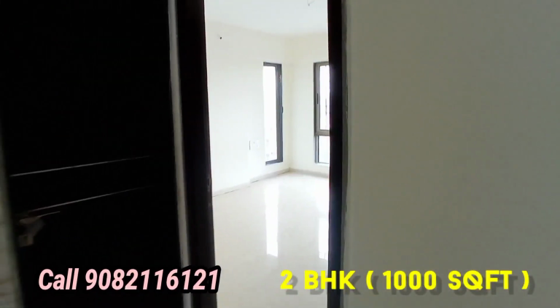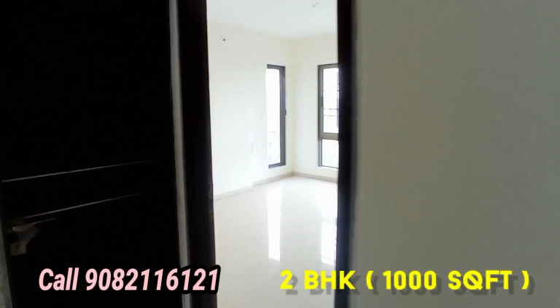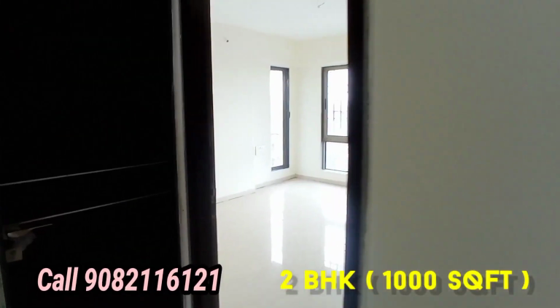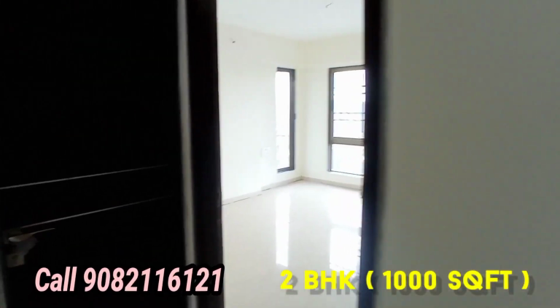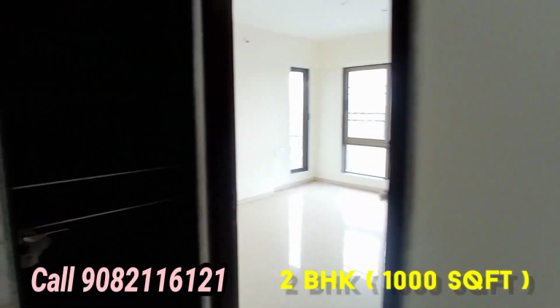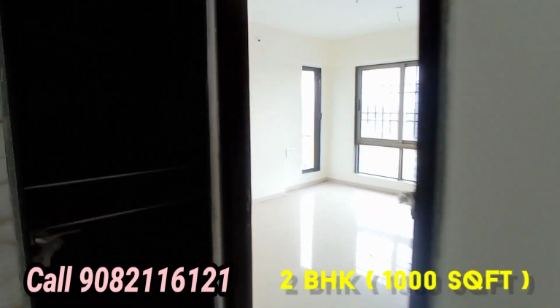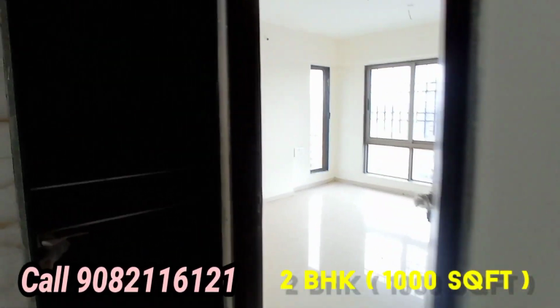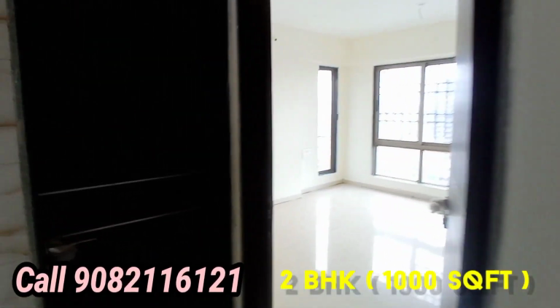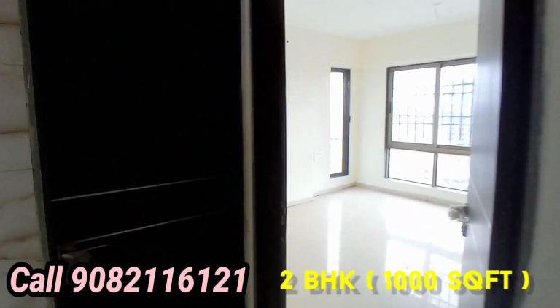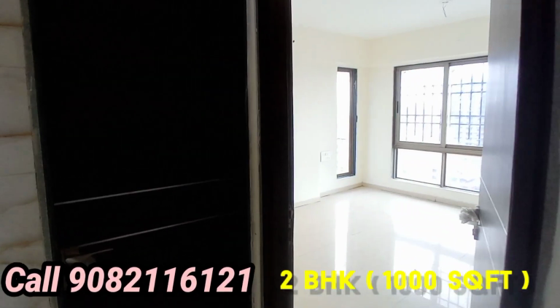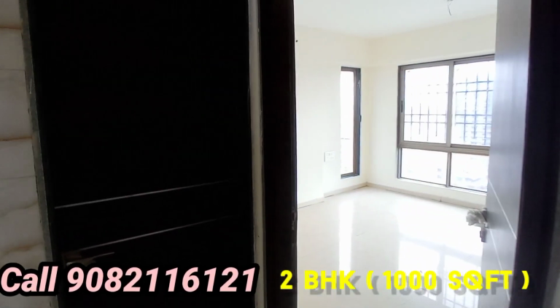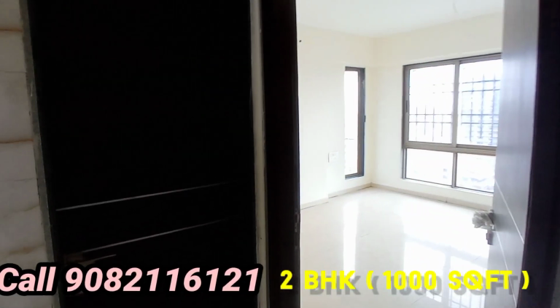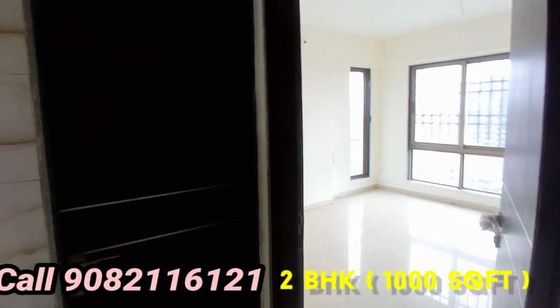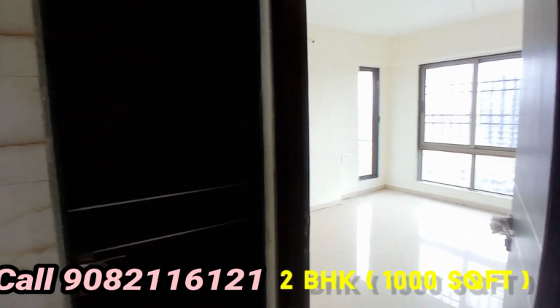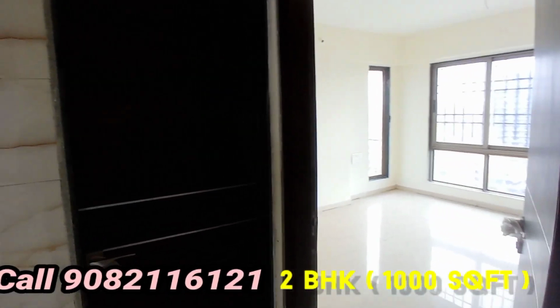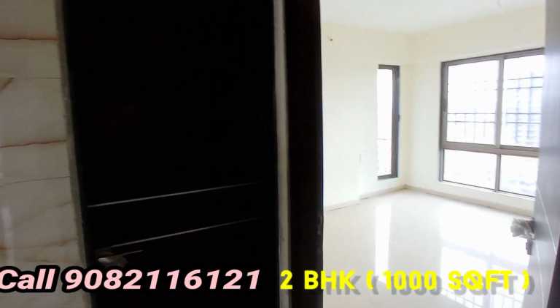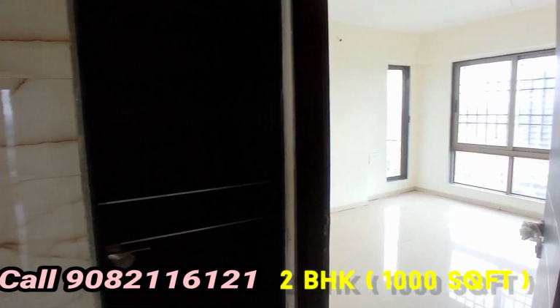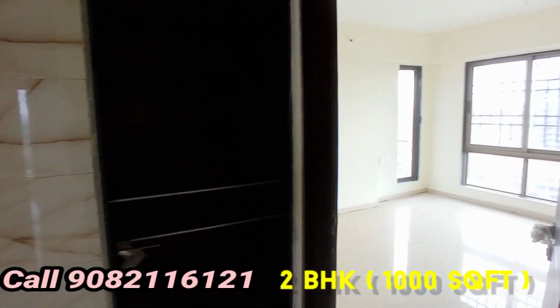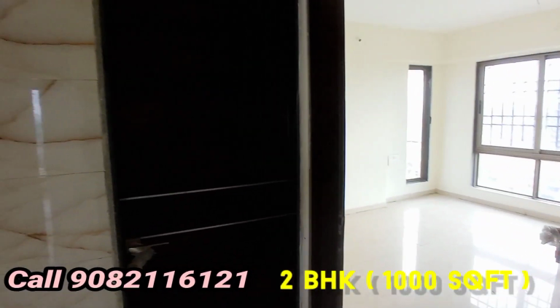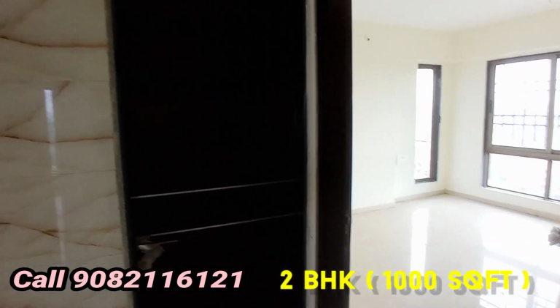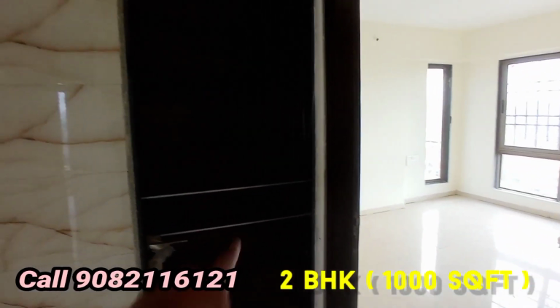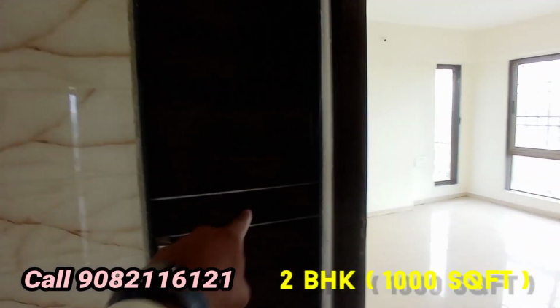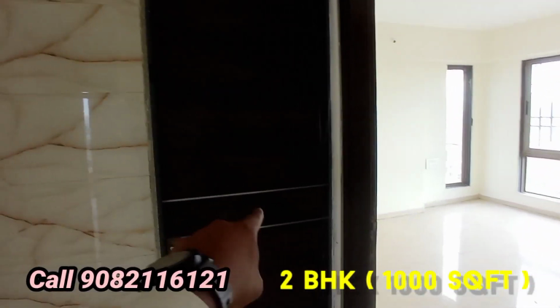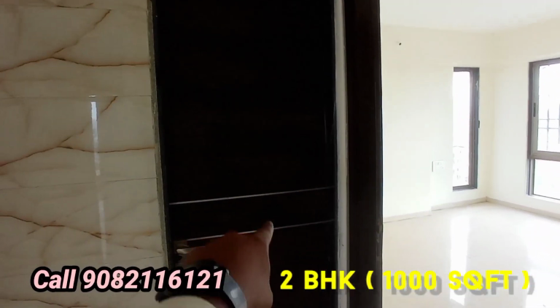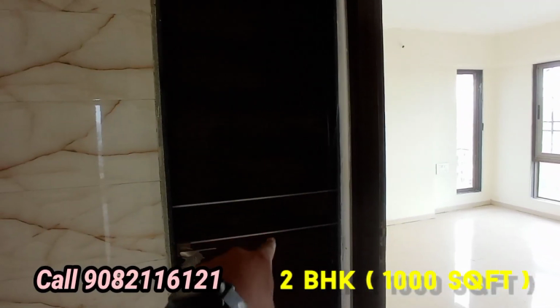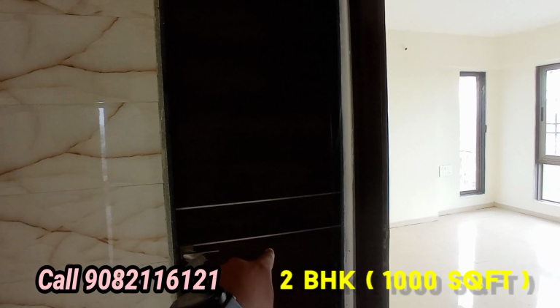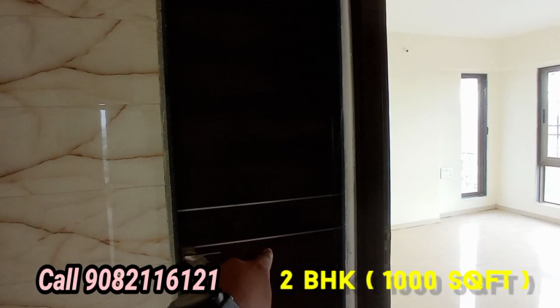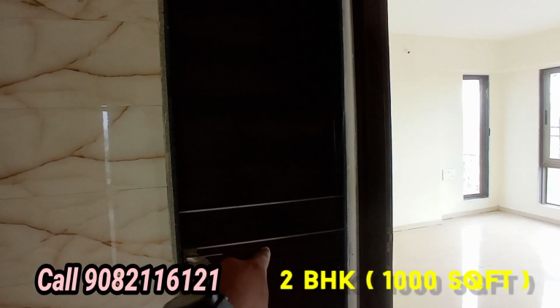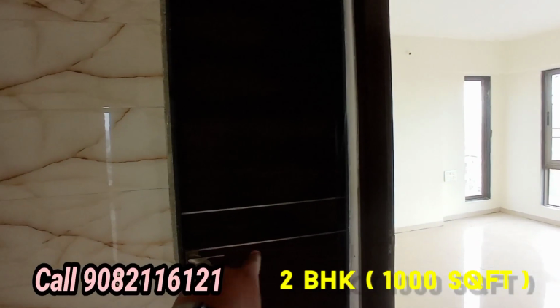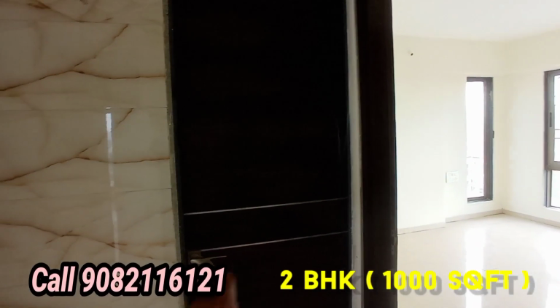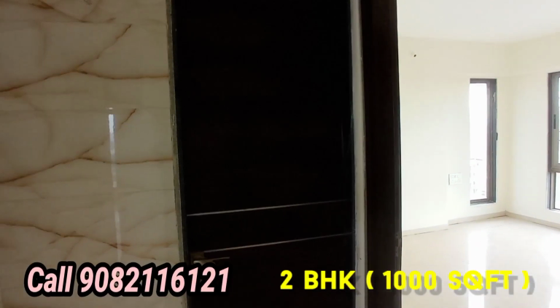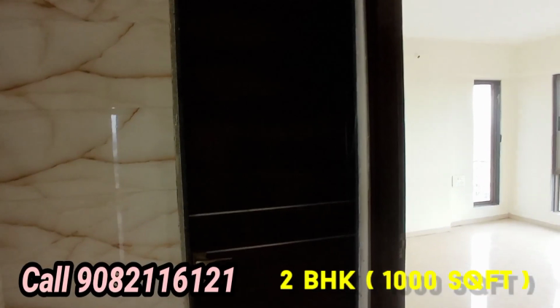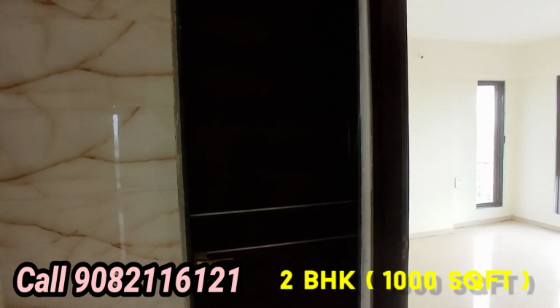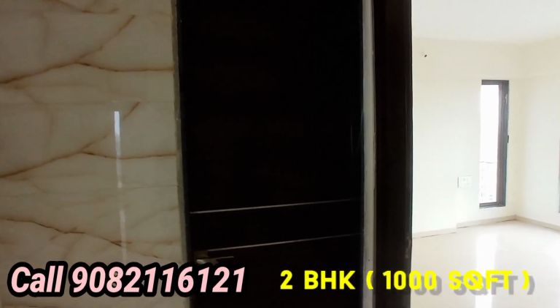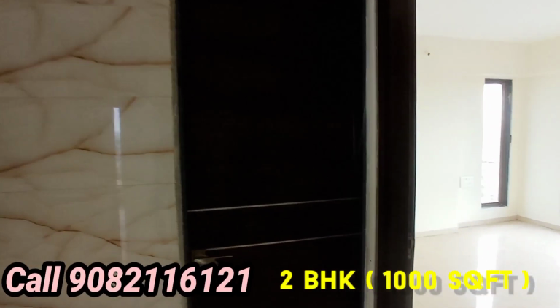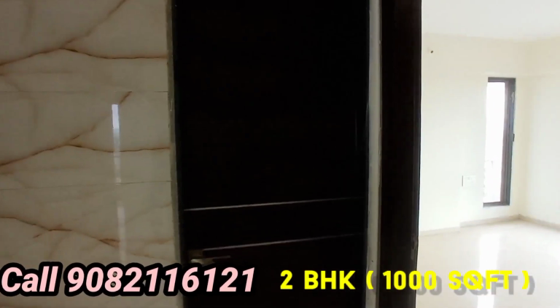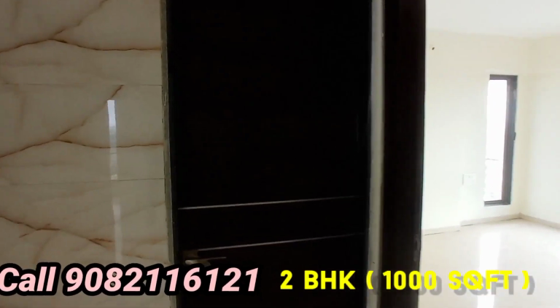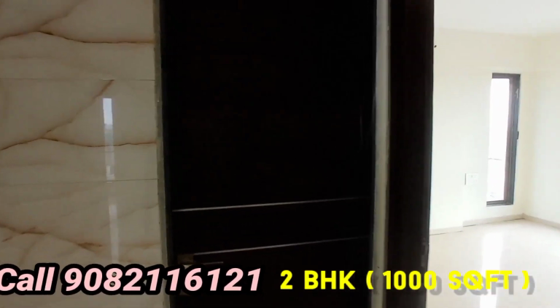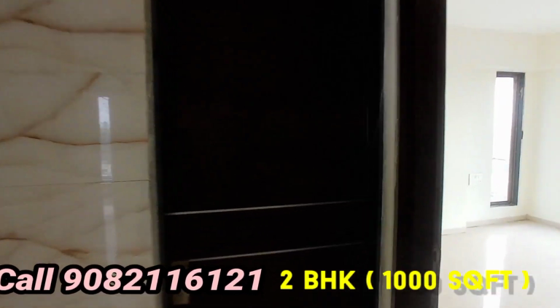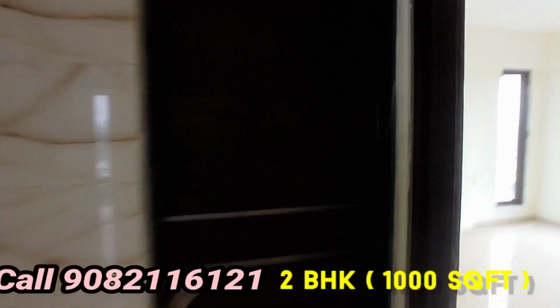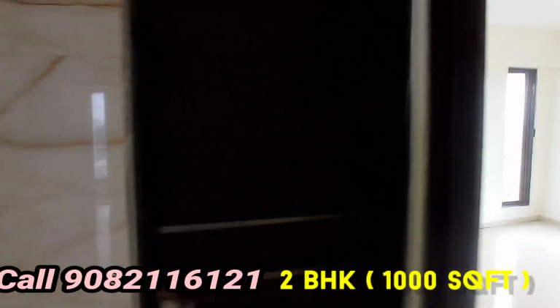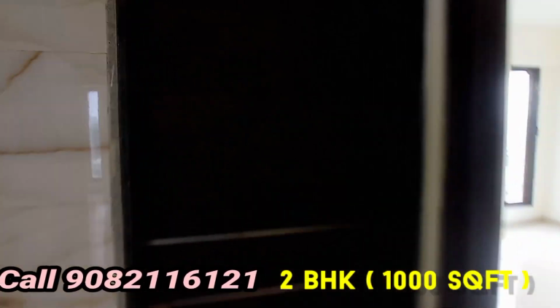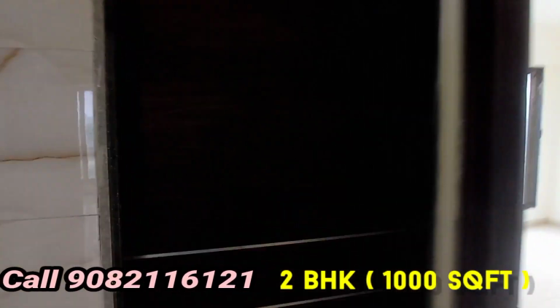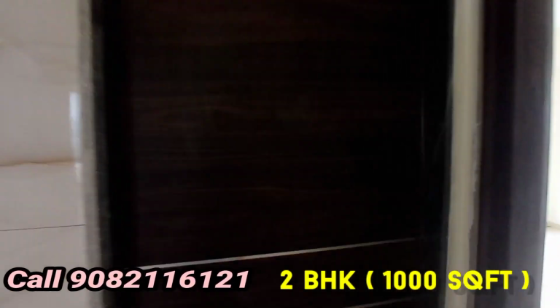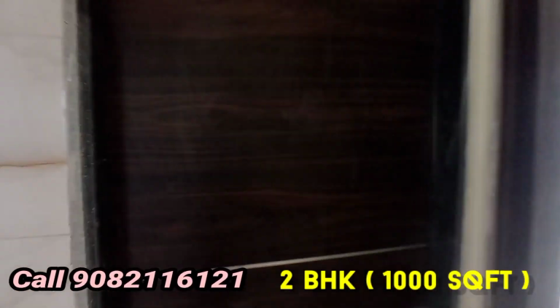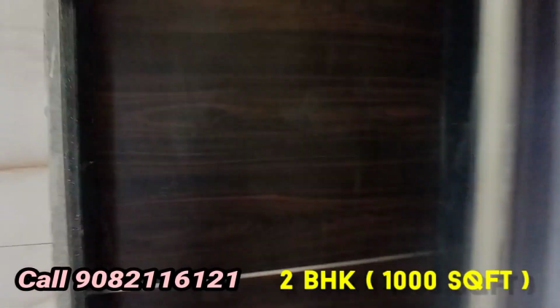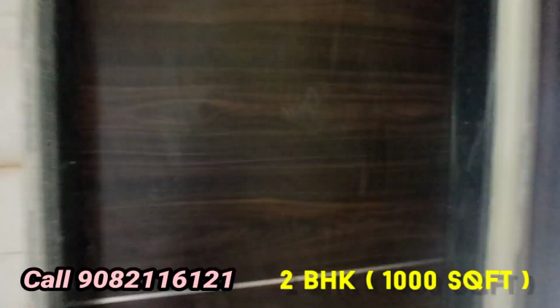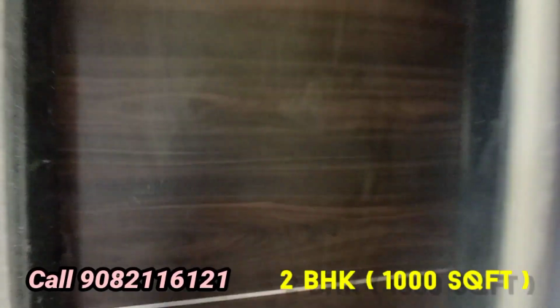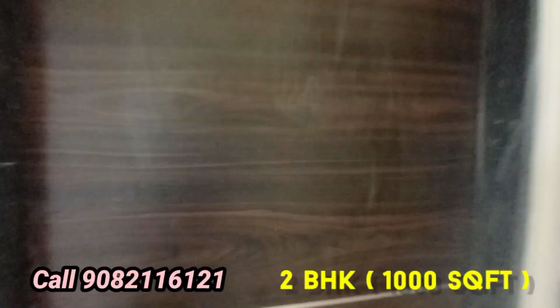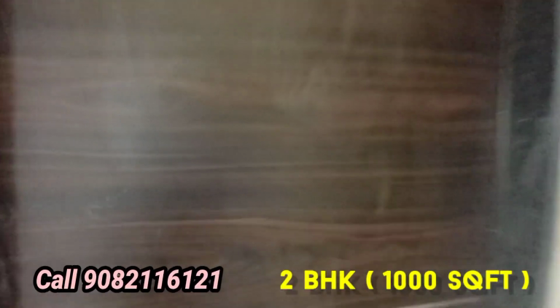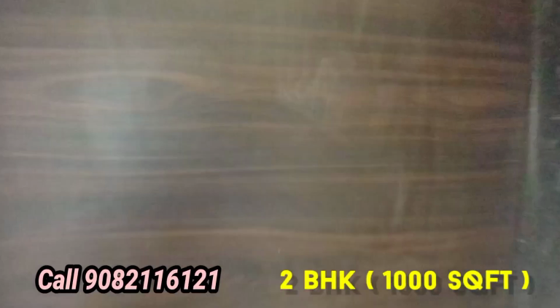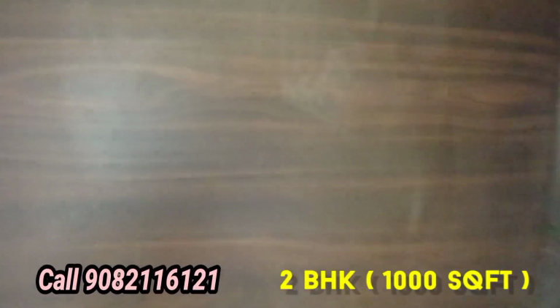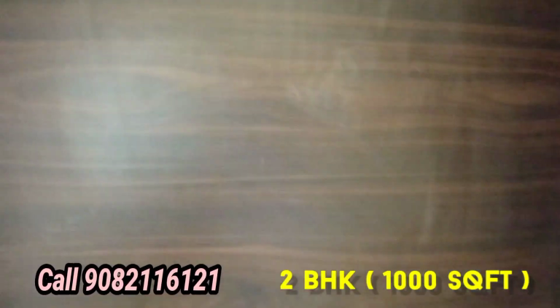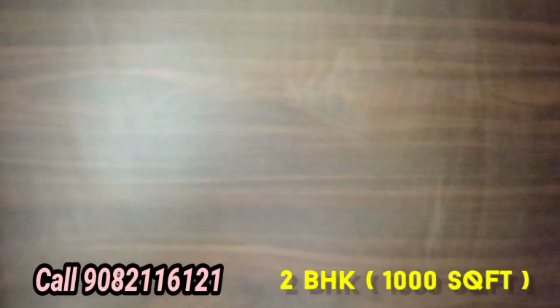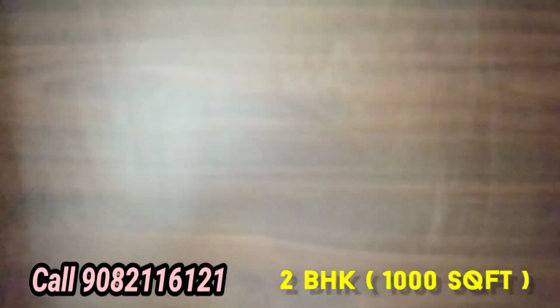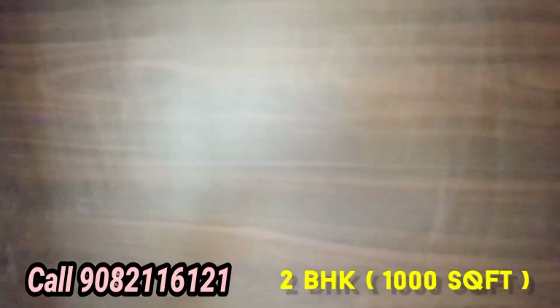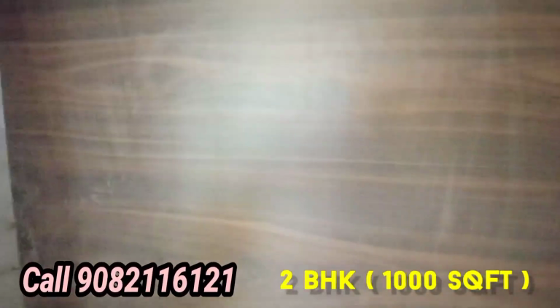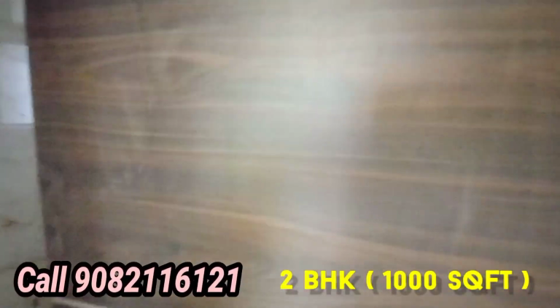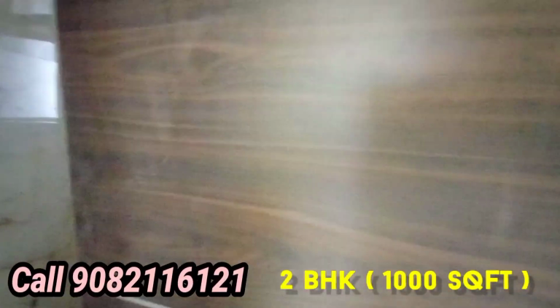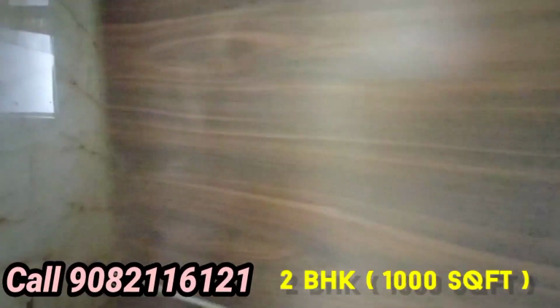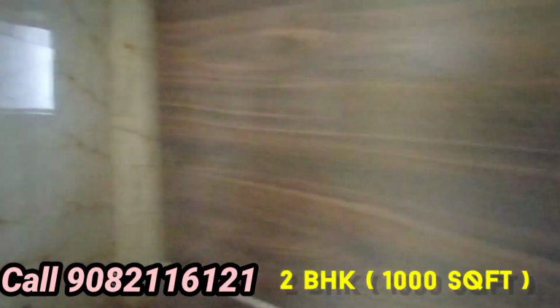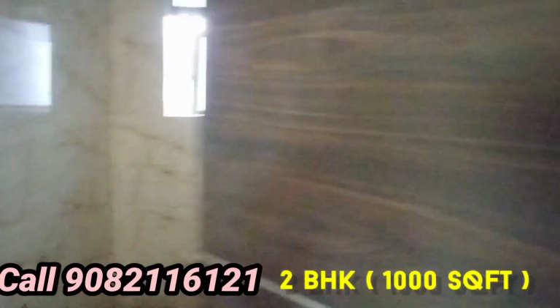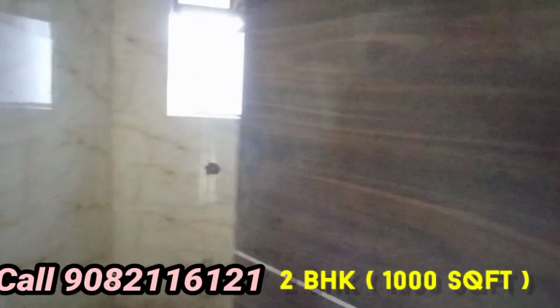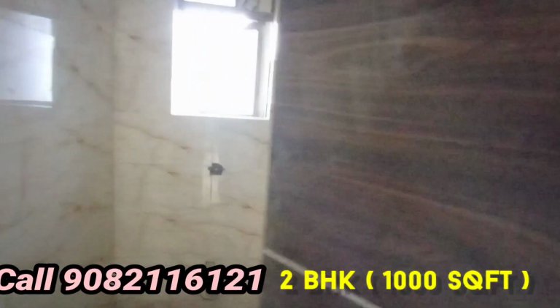This is the common washroom. So basically we are providing 2BHK with 3 washrooms.